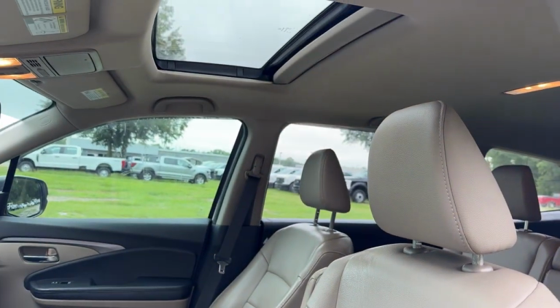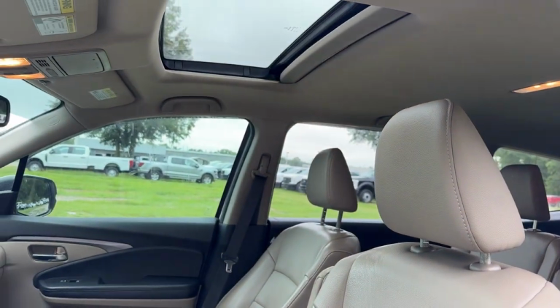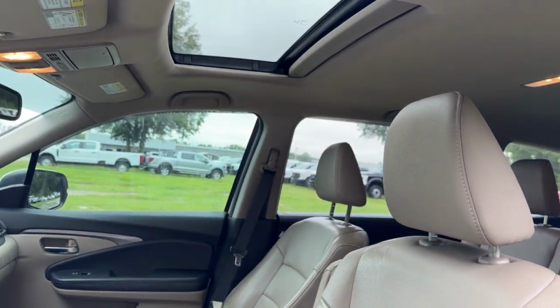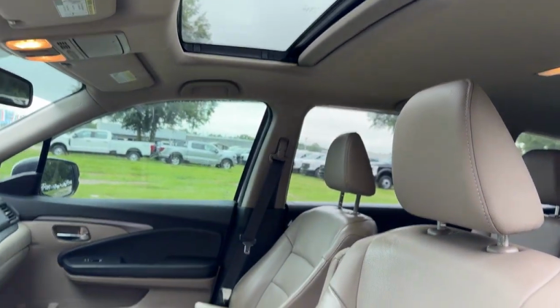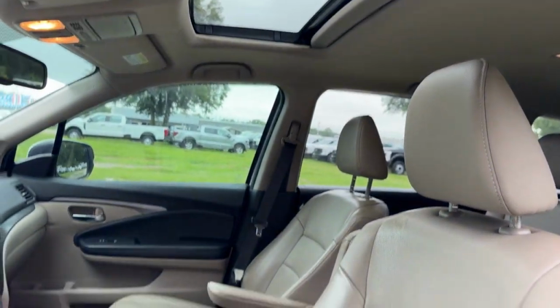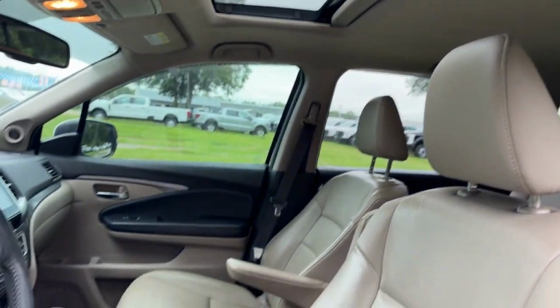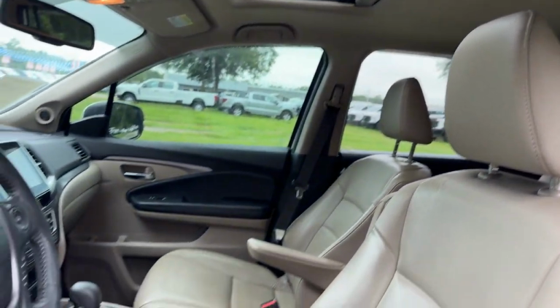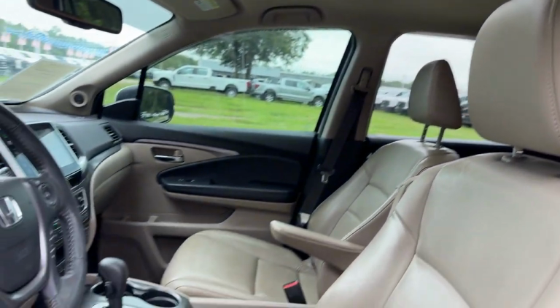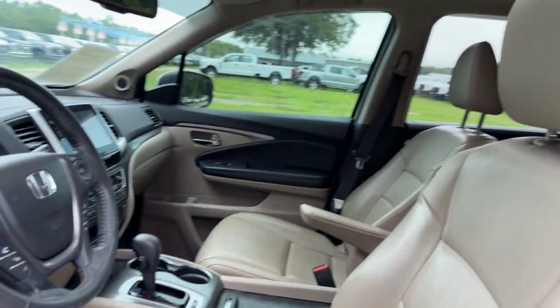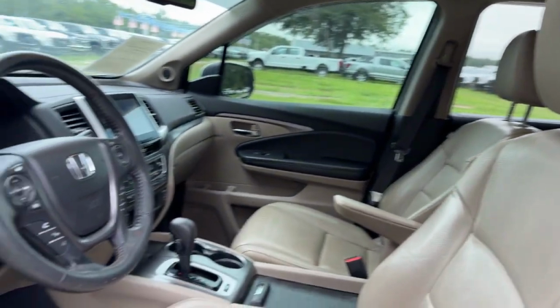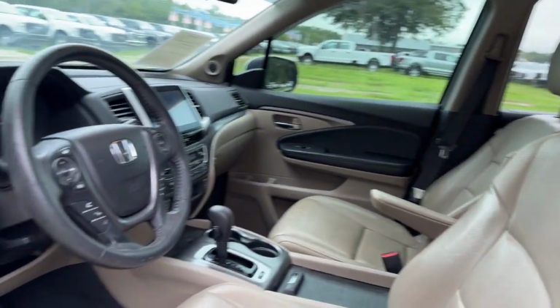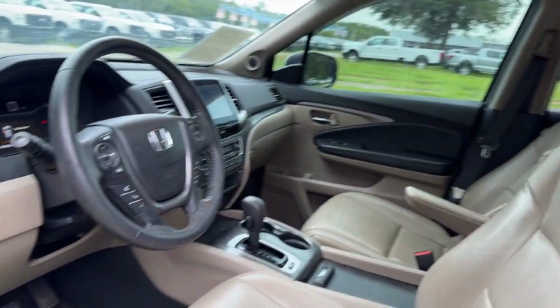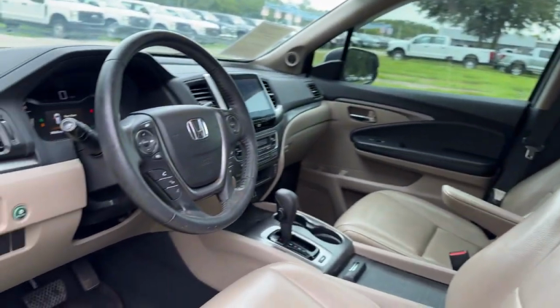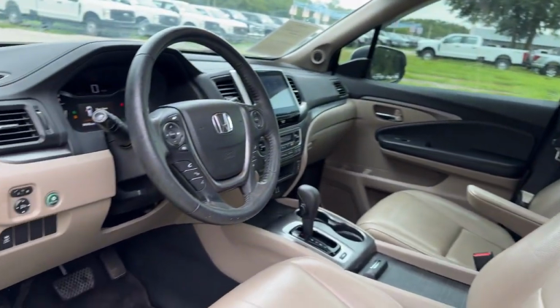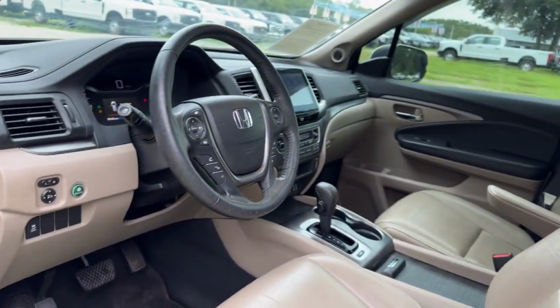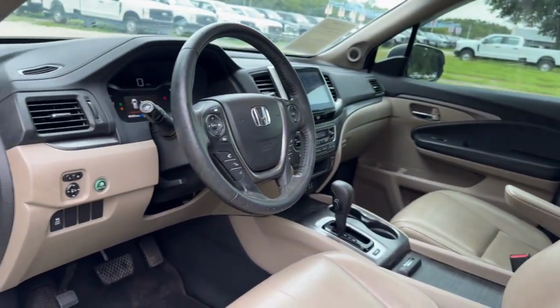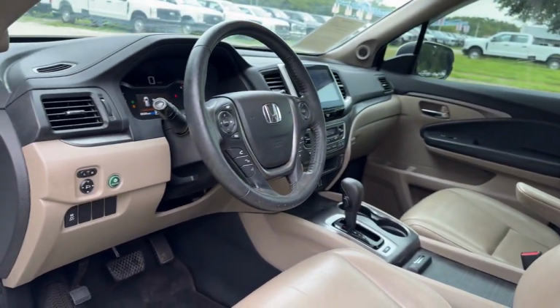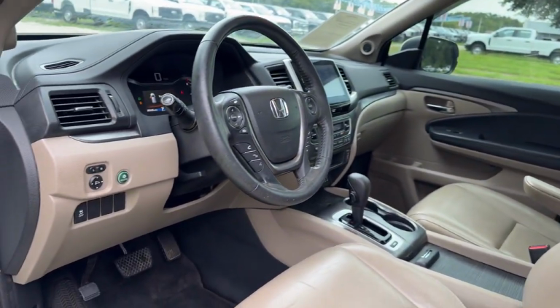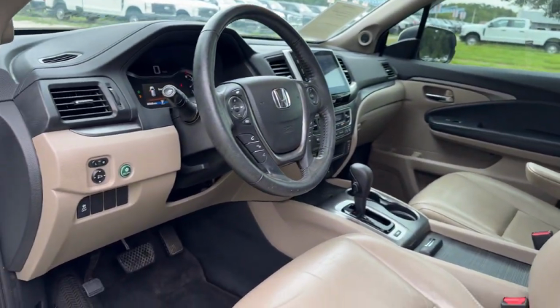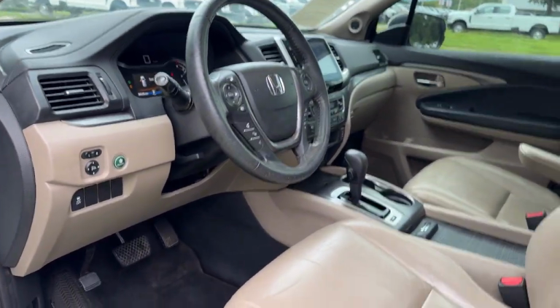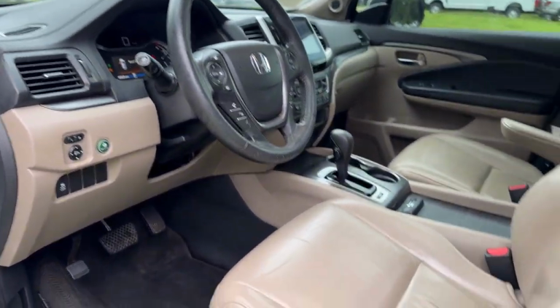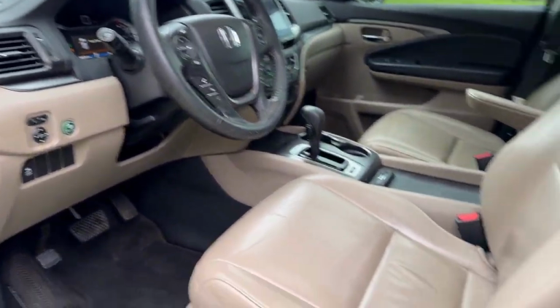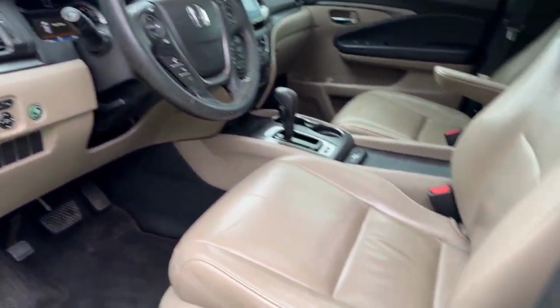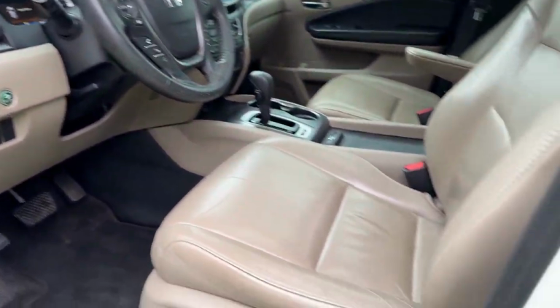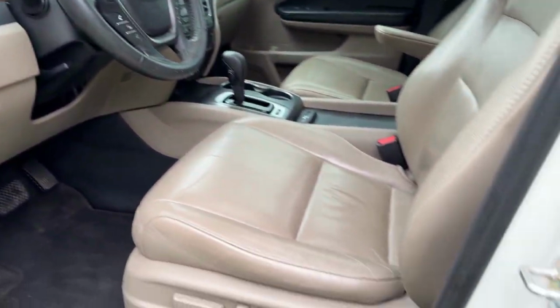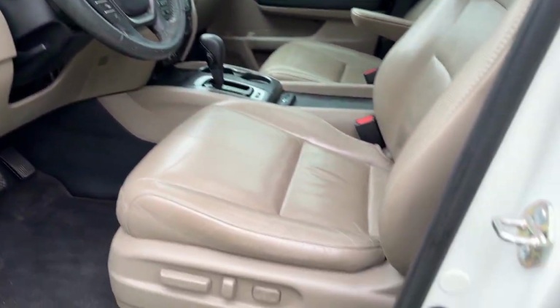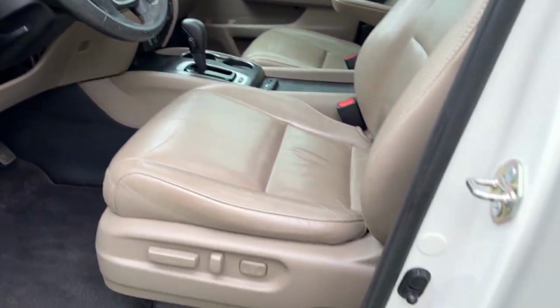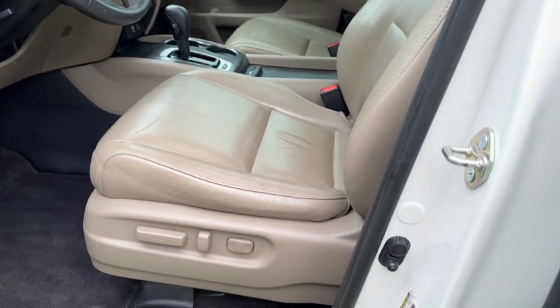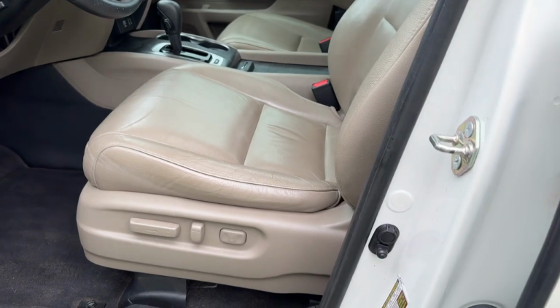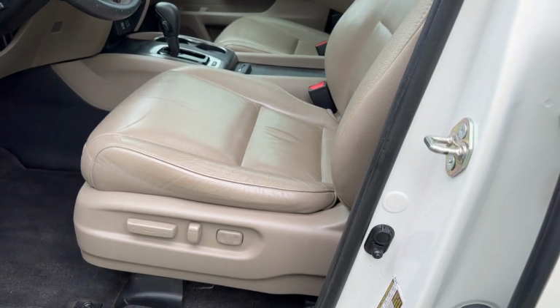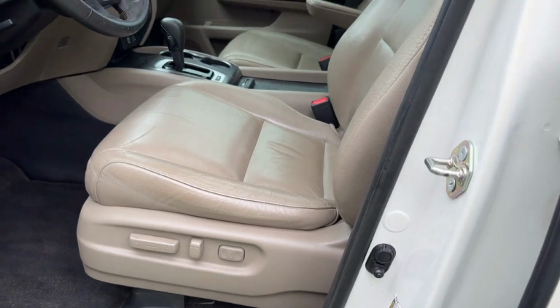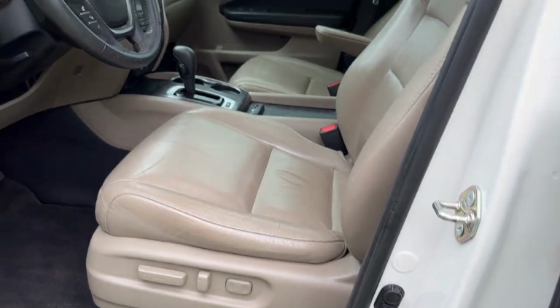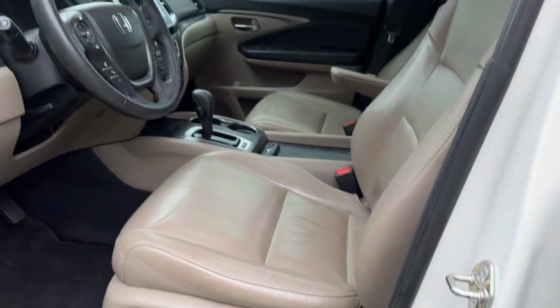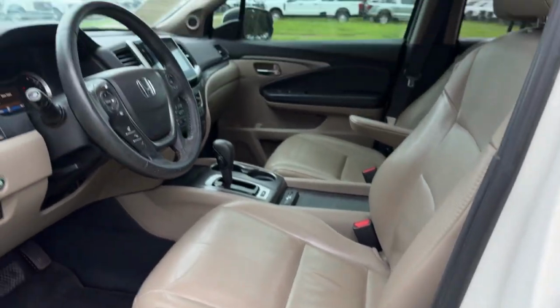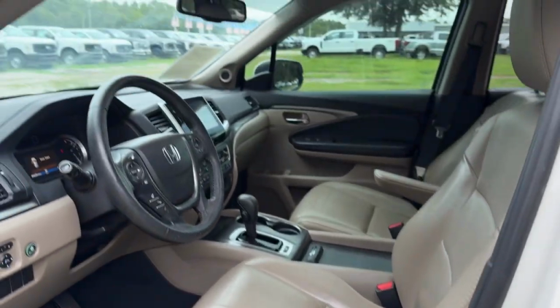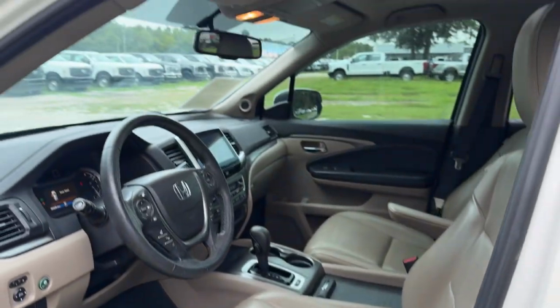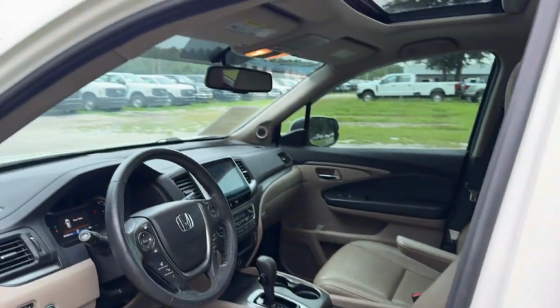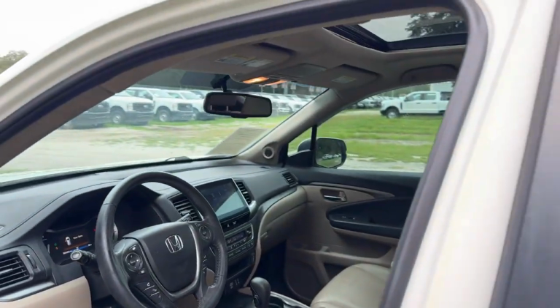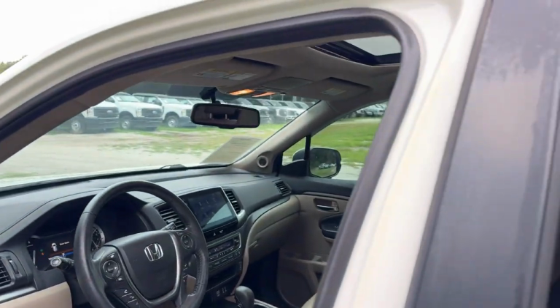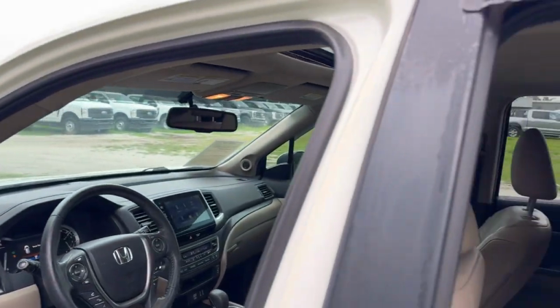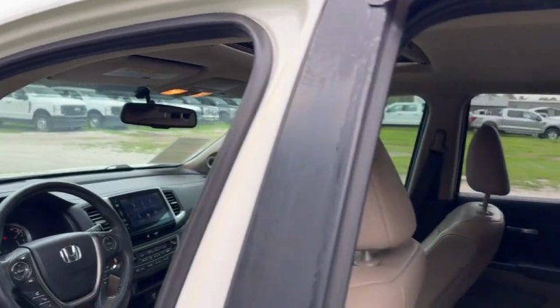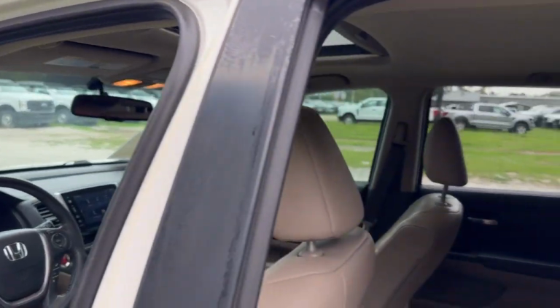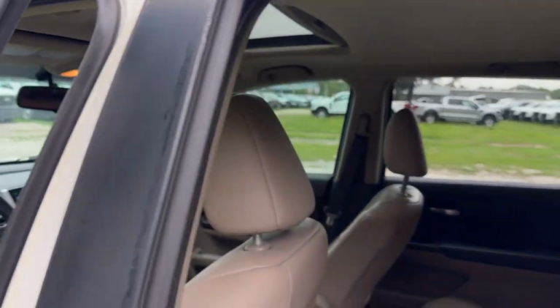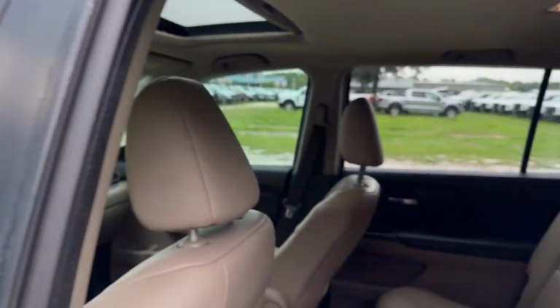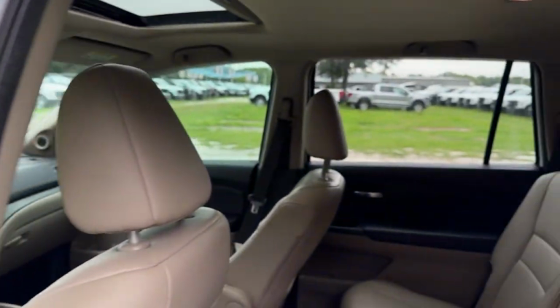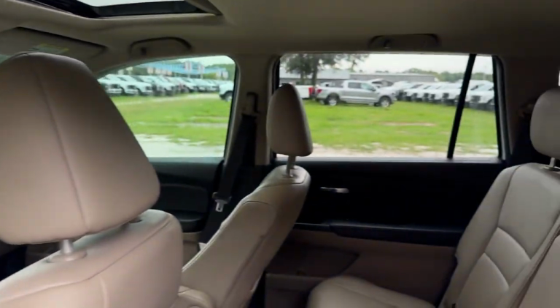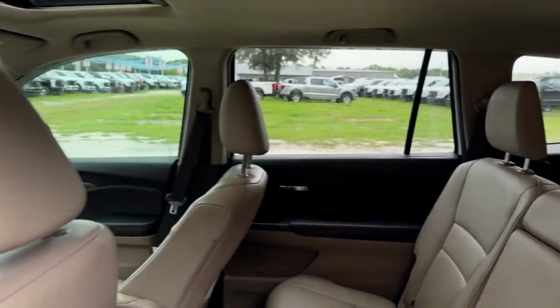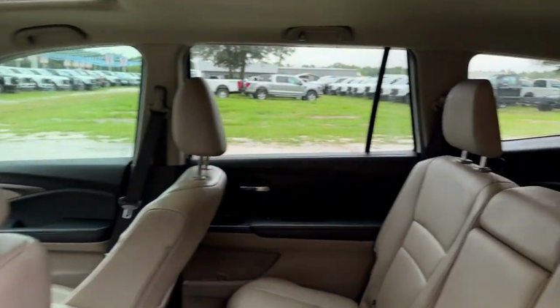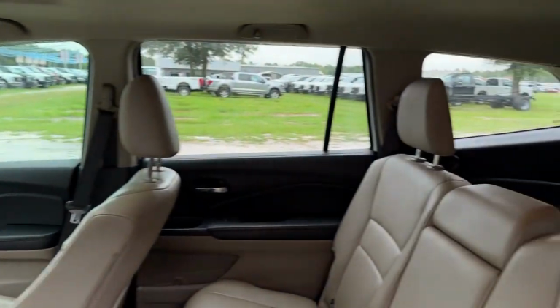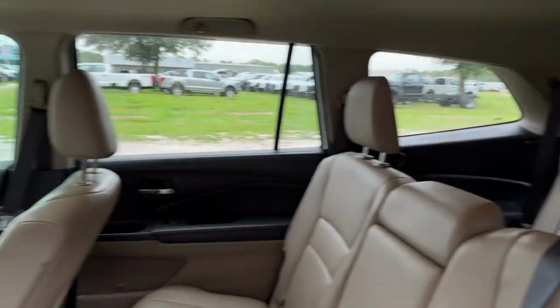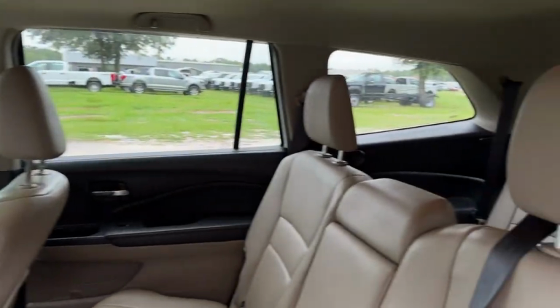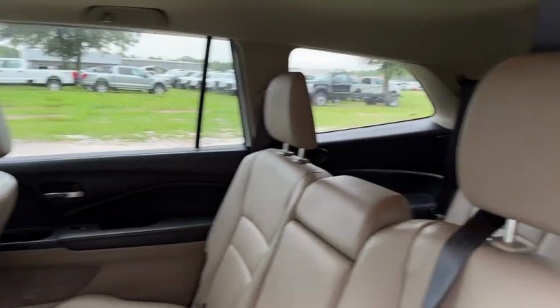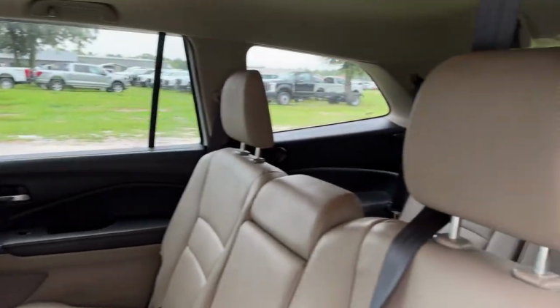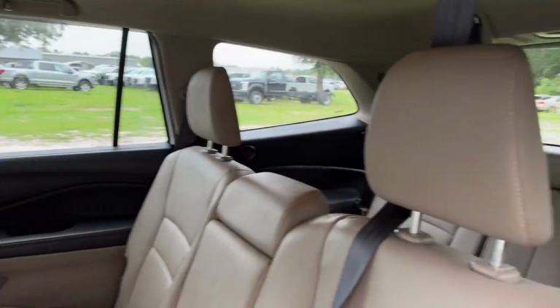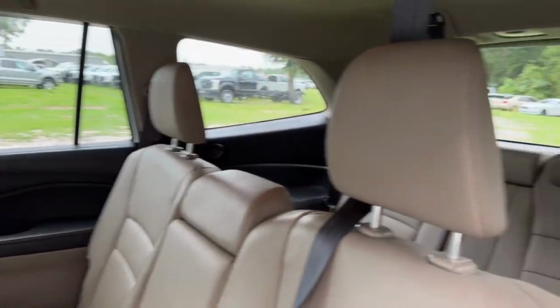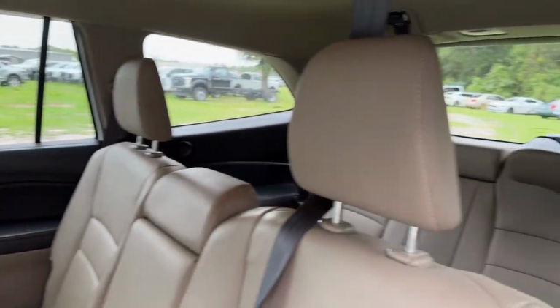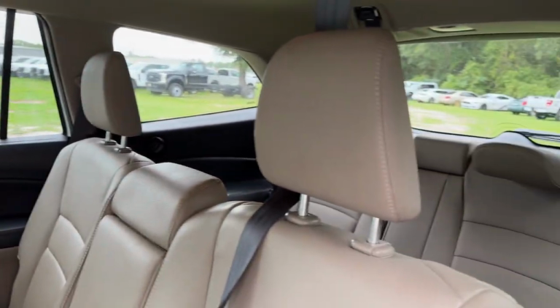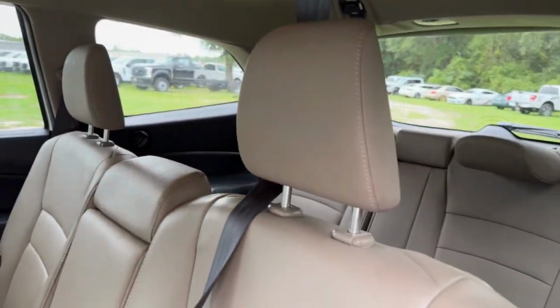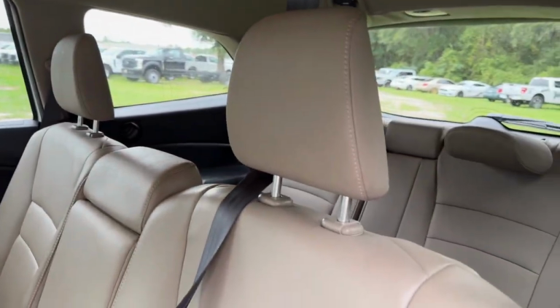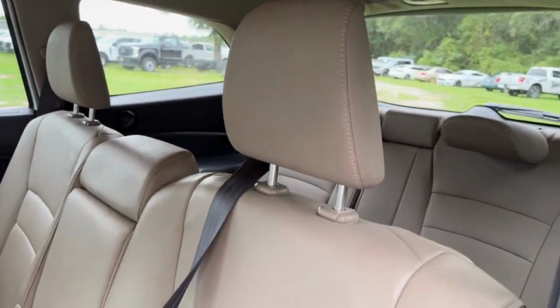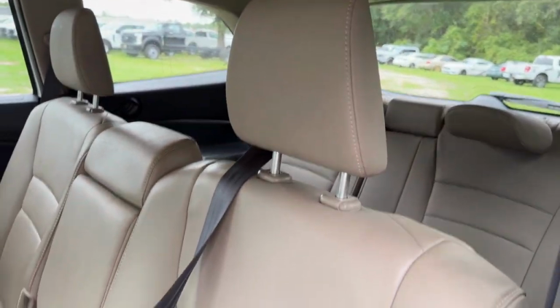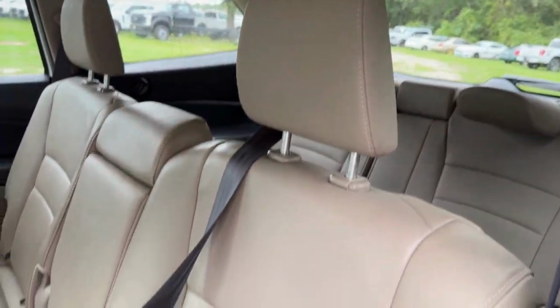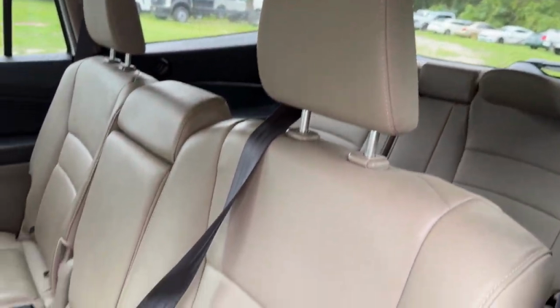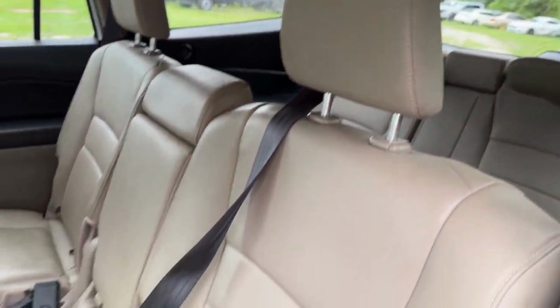Get ready to have some serious family fun in this spacious and powerful Honda Pilot. Drive it and fall in love.